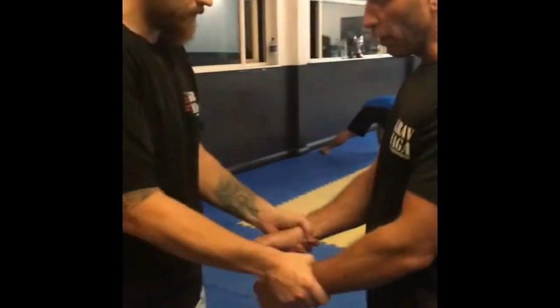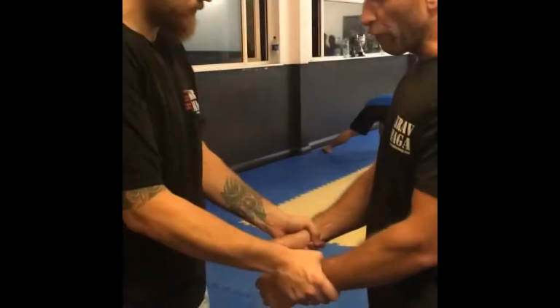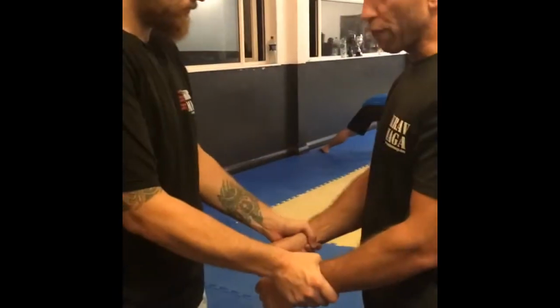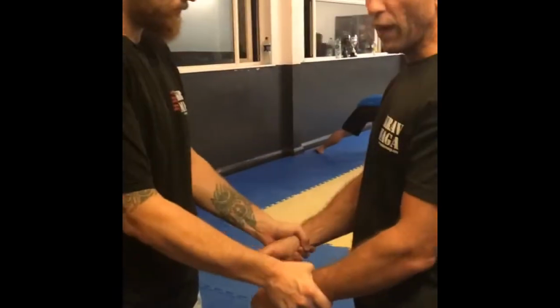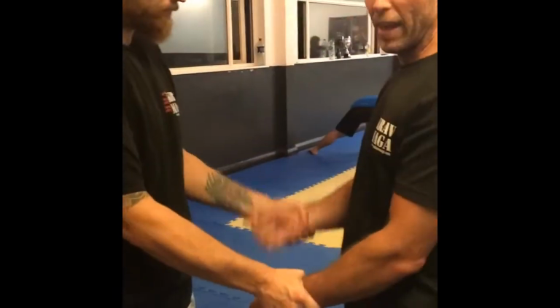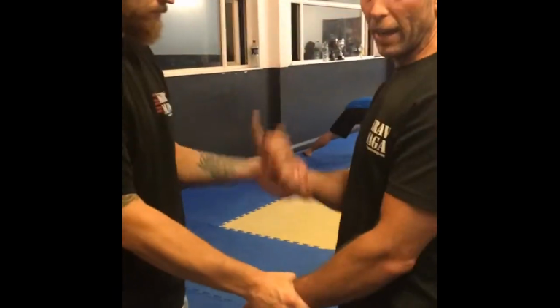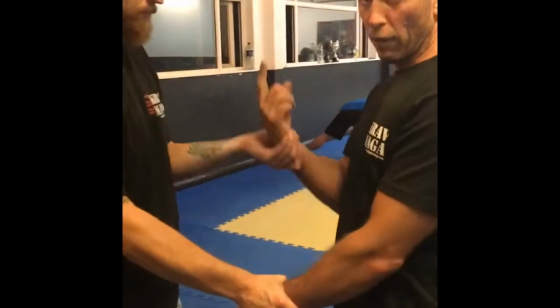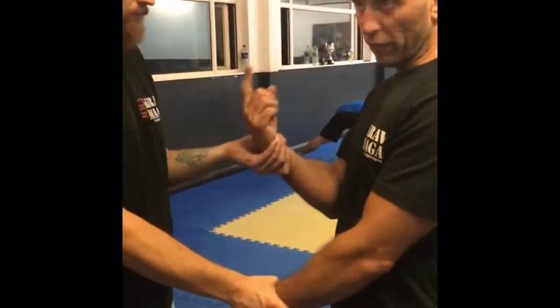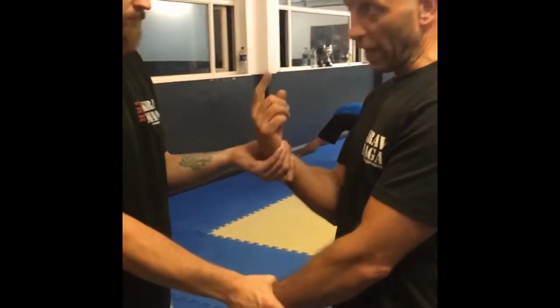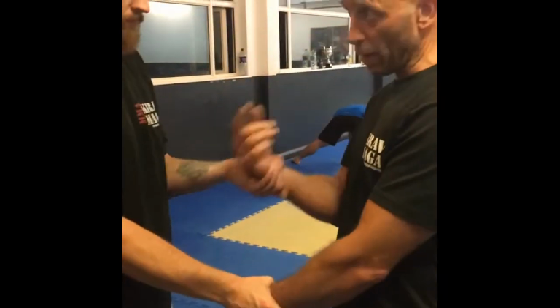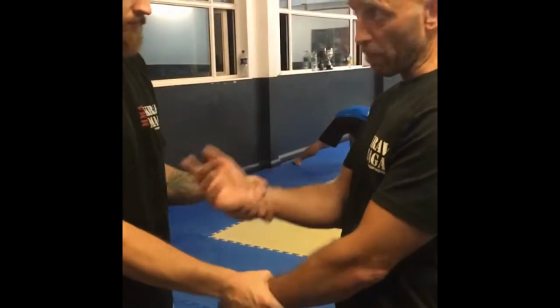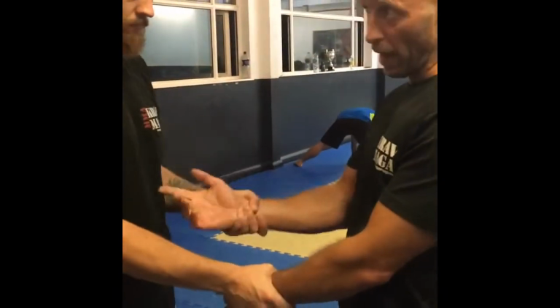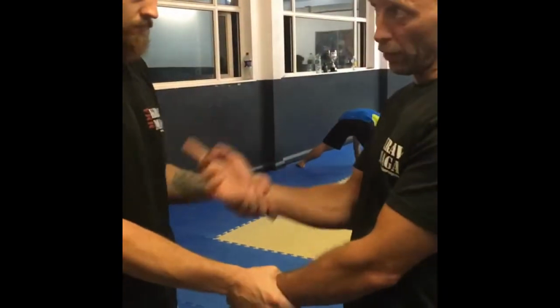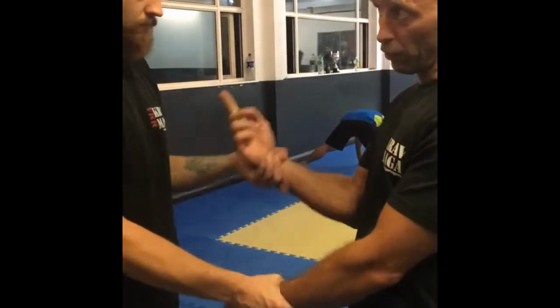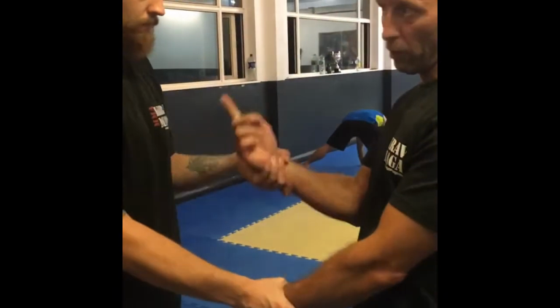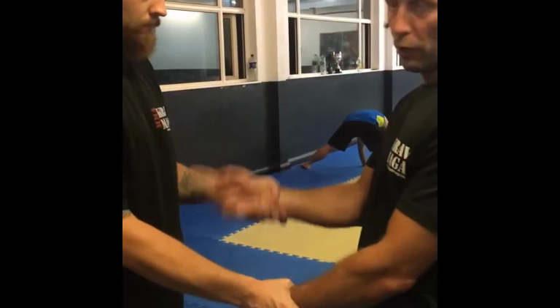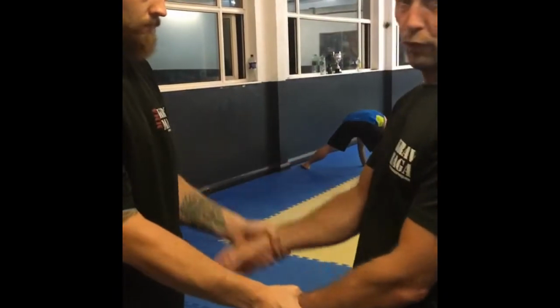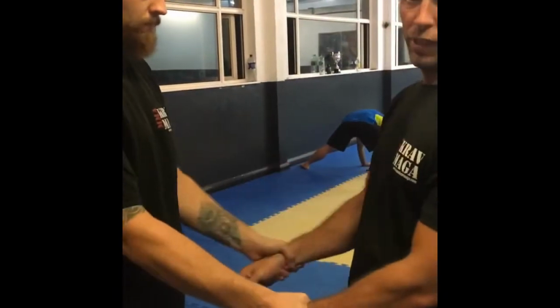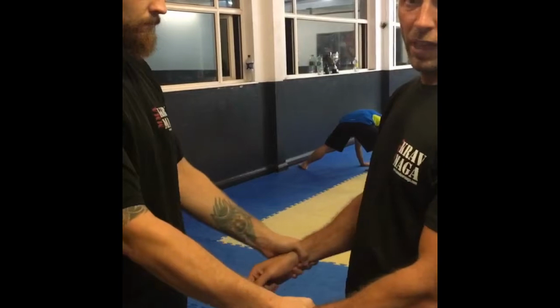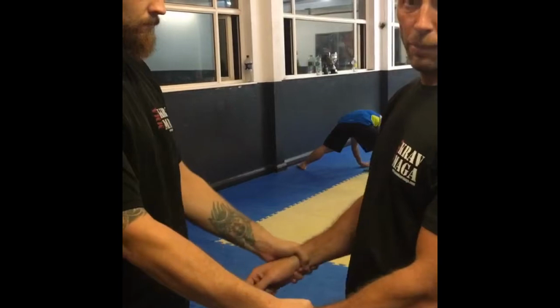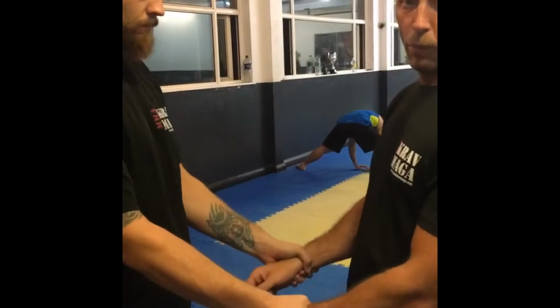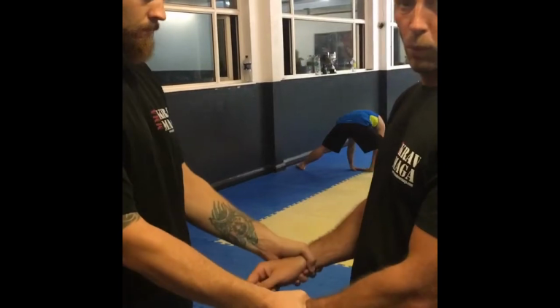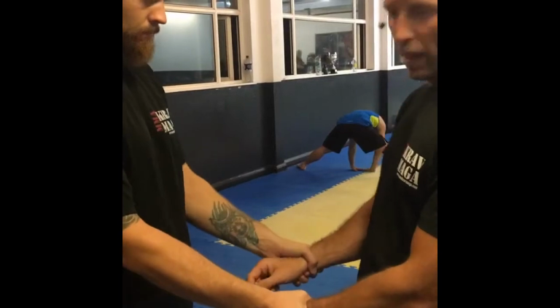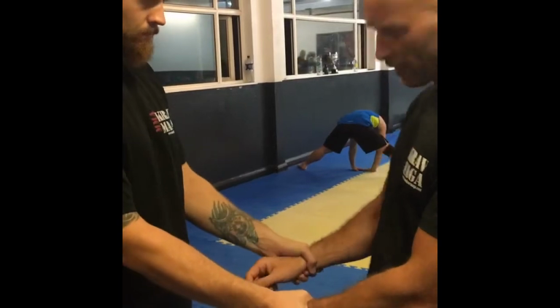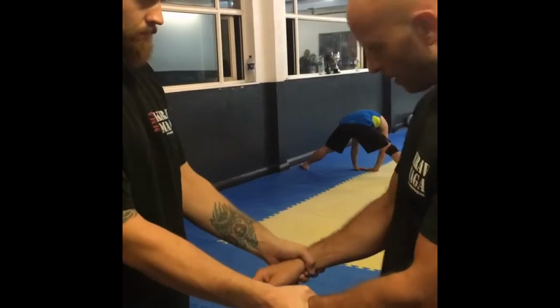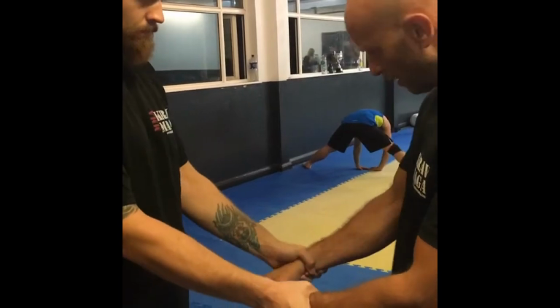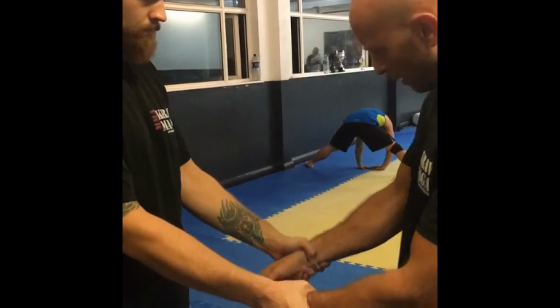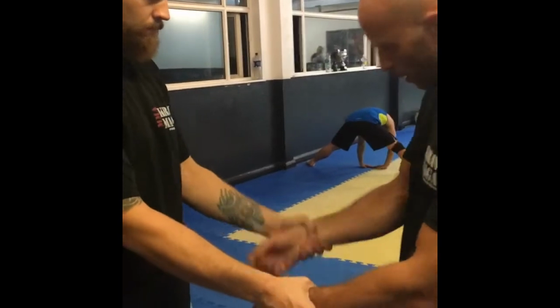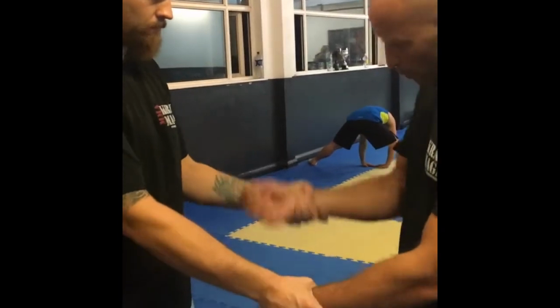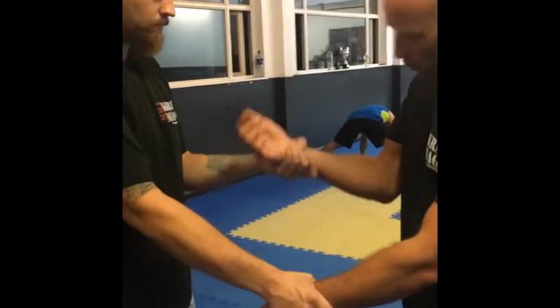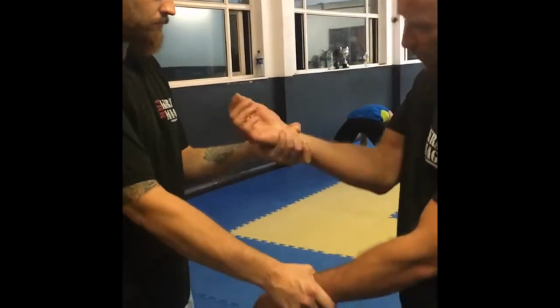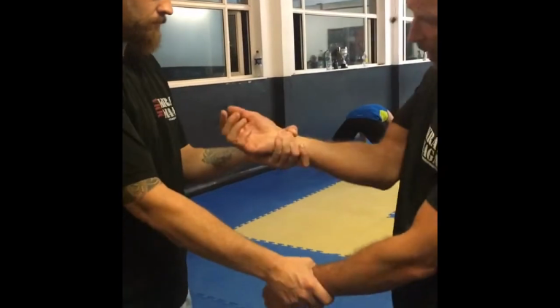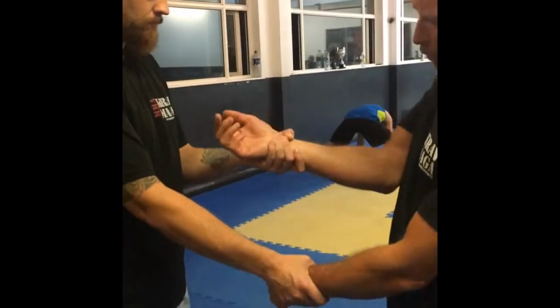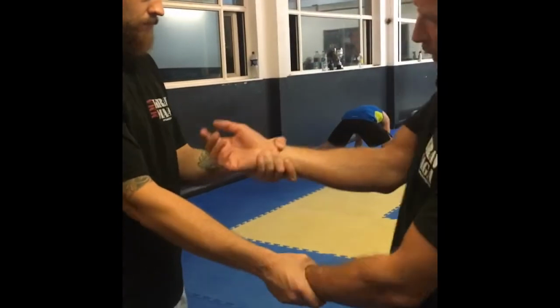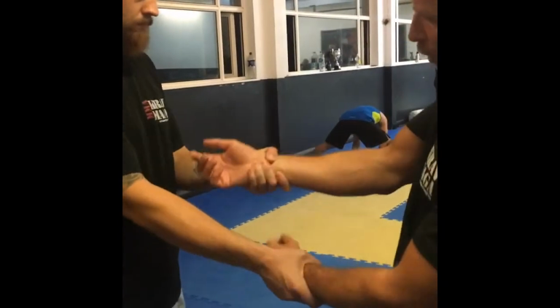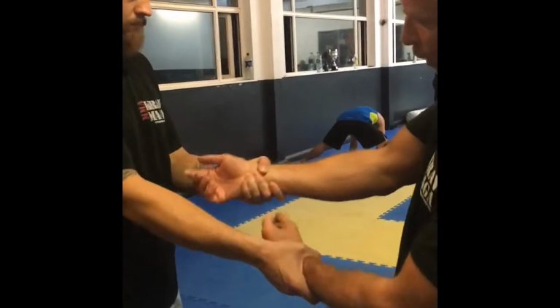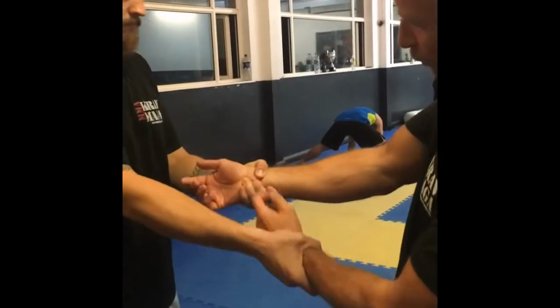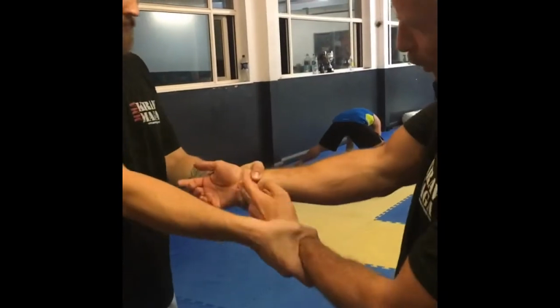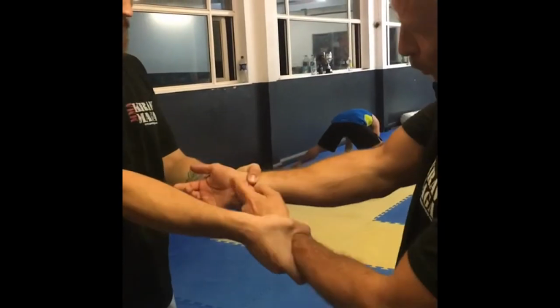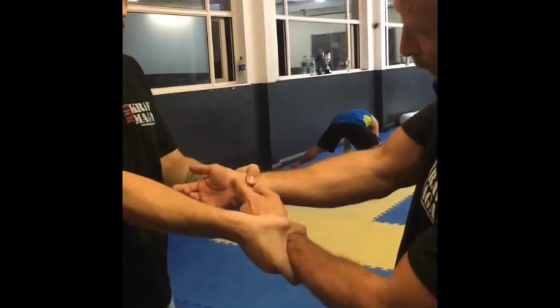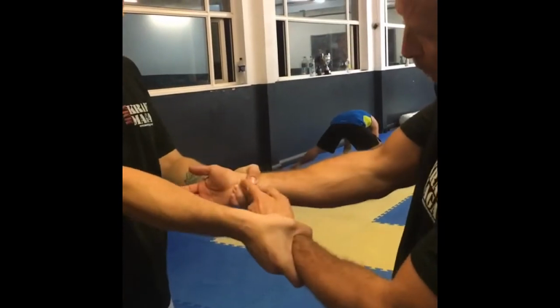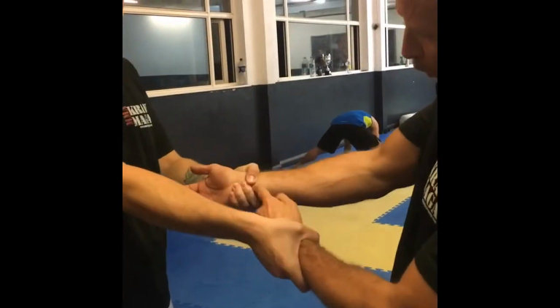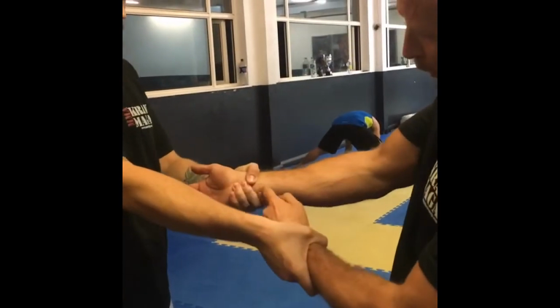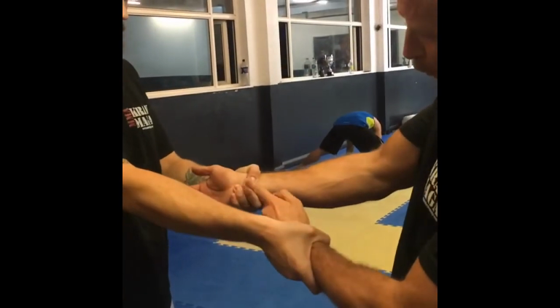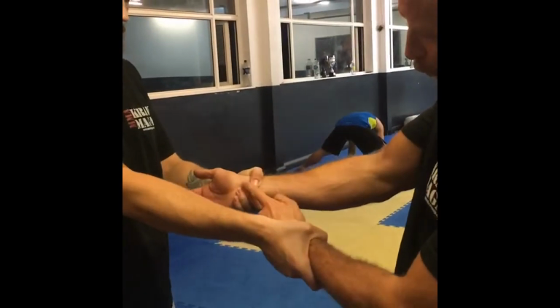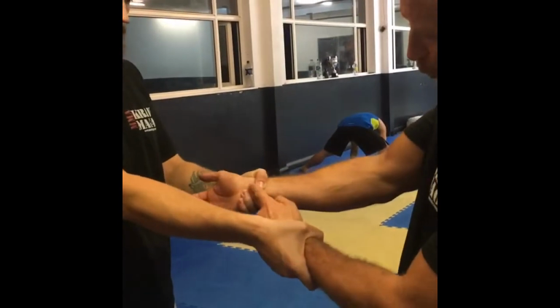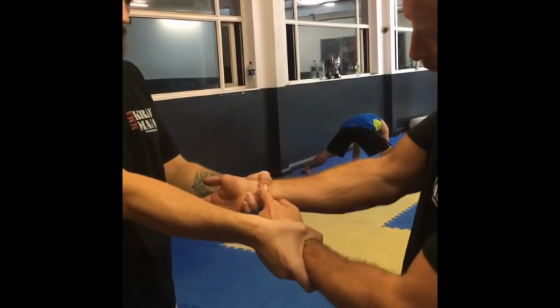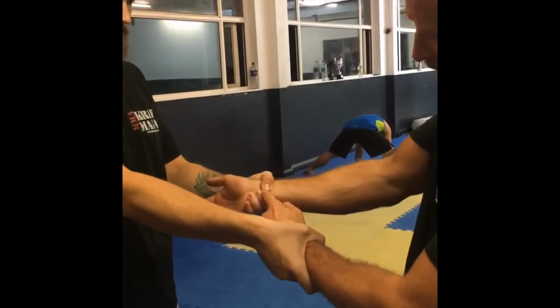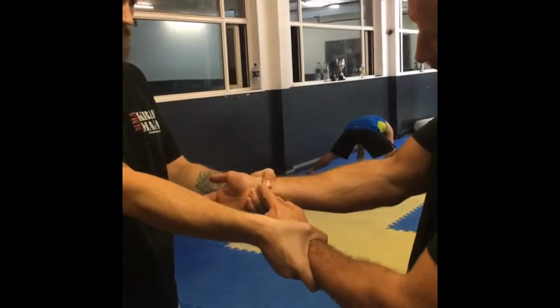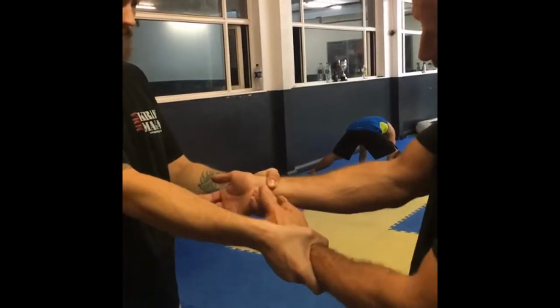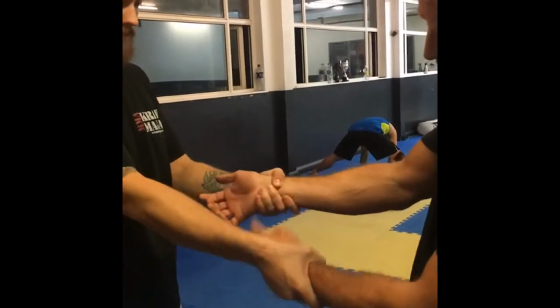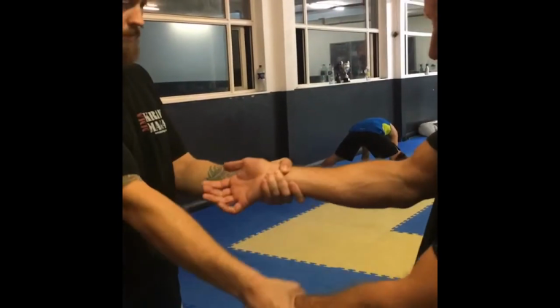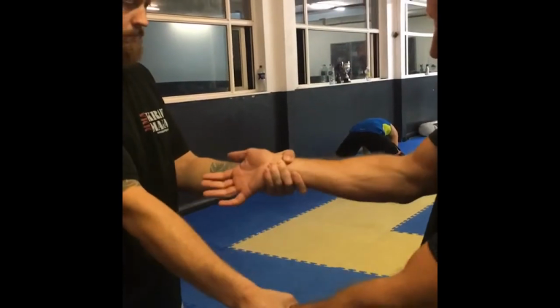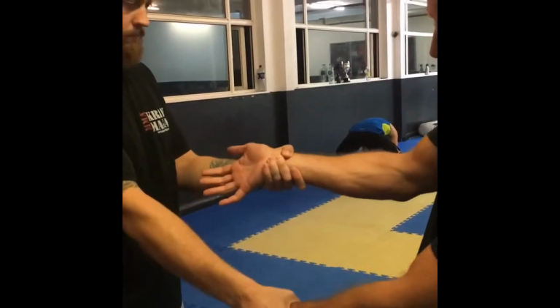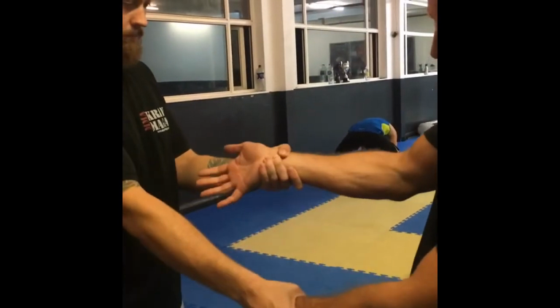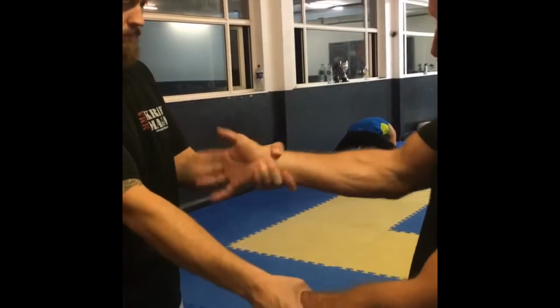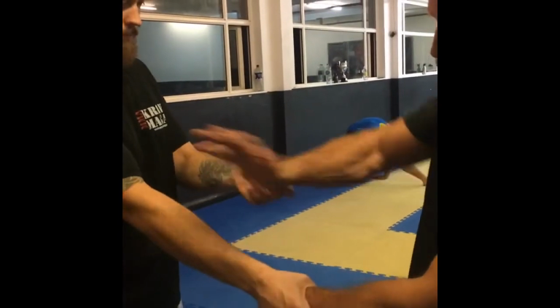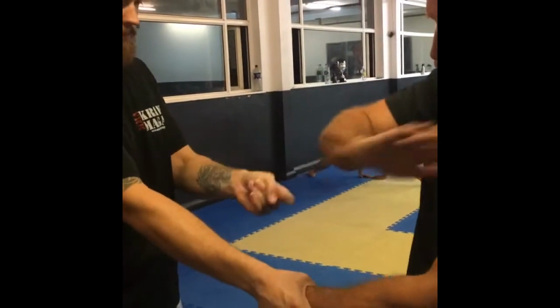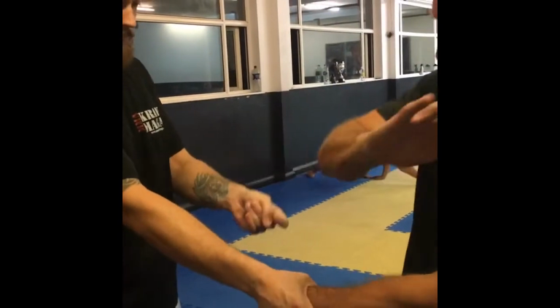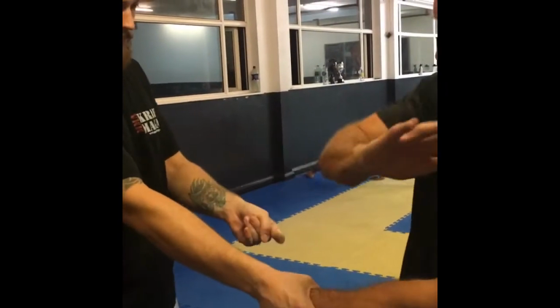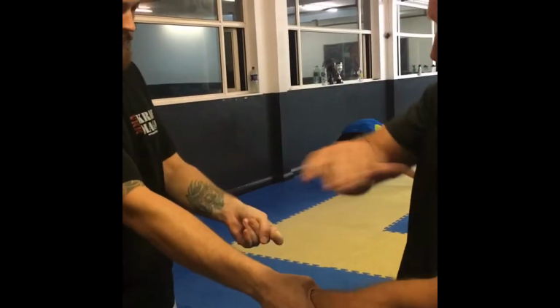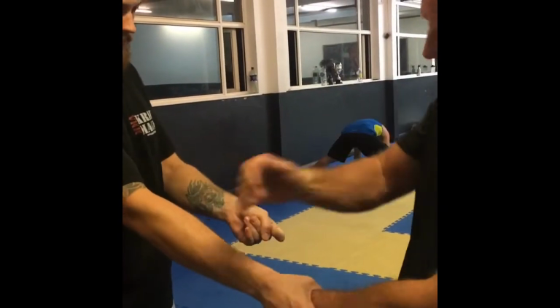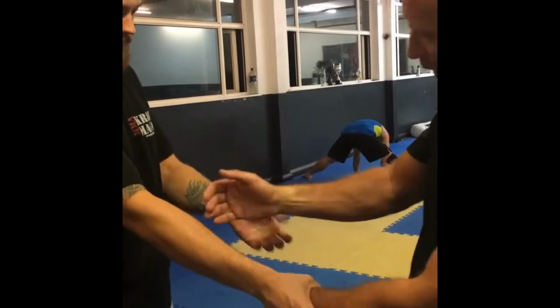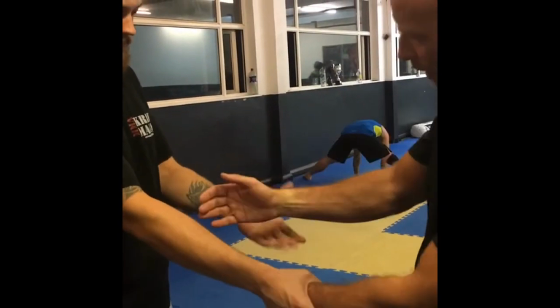The threat here is the headbutt, so make sure you keep them away. But without realising it, the weak point is always here, so you can turn out there.